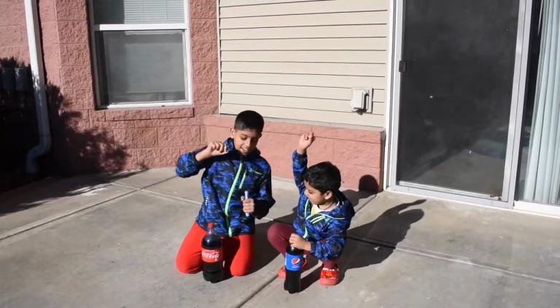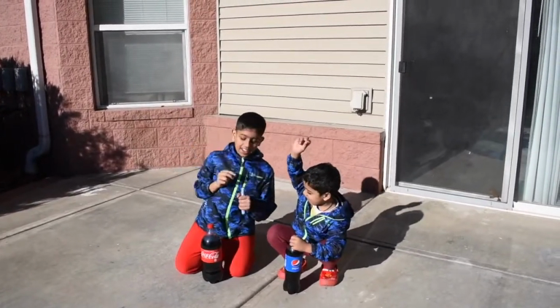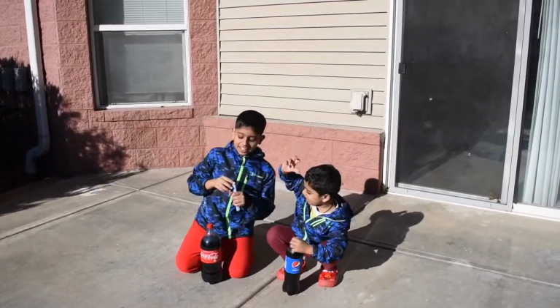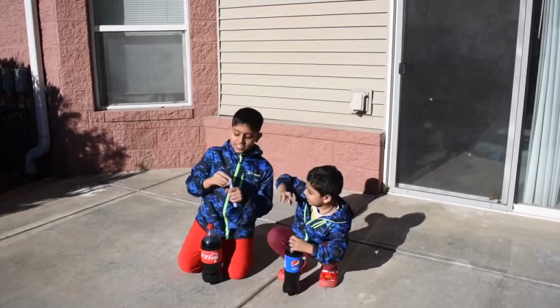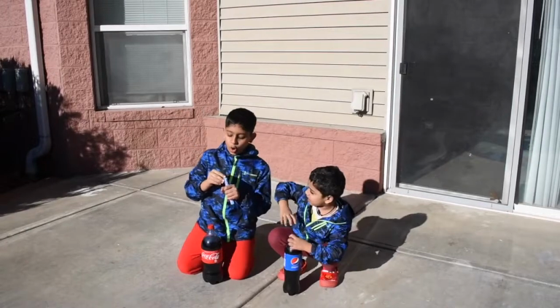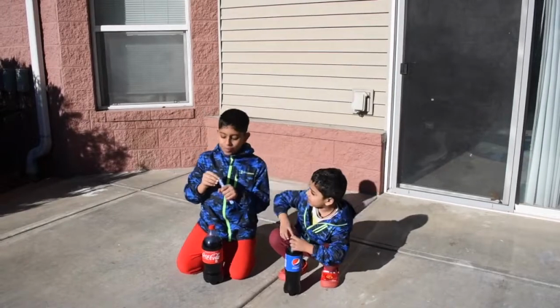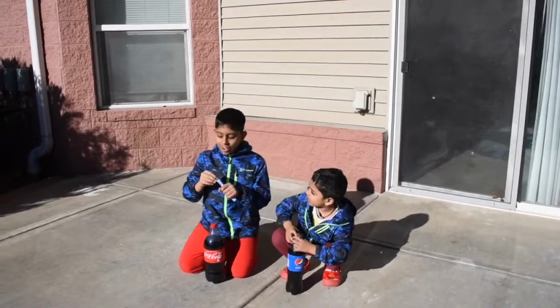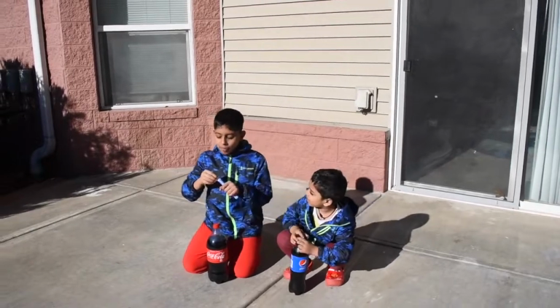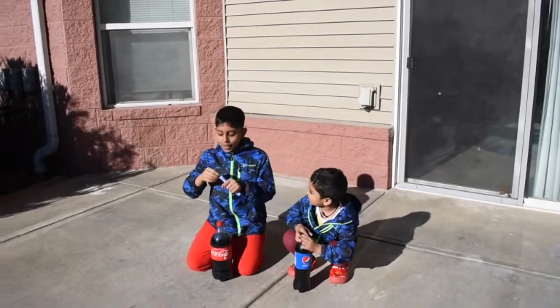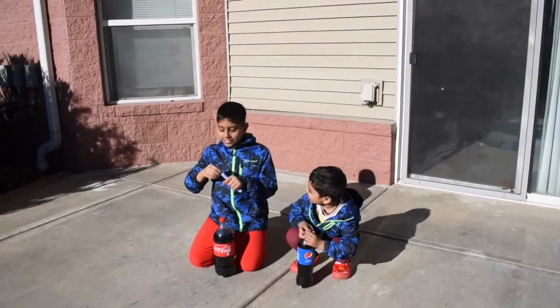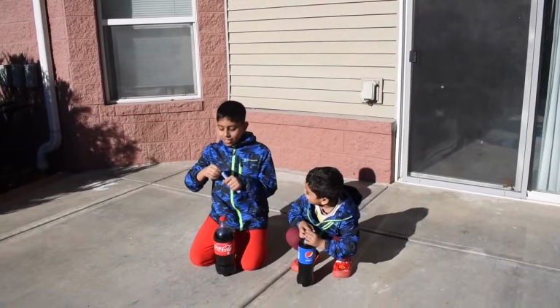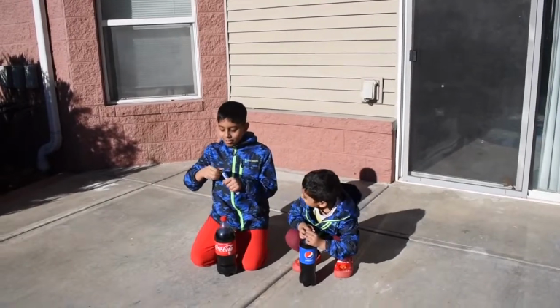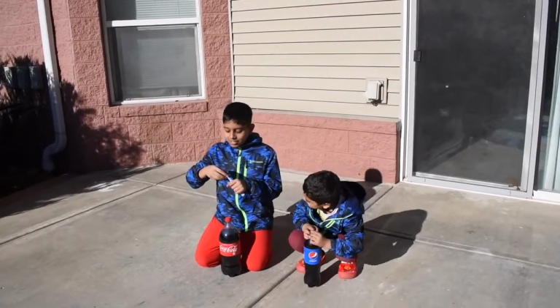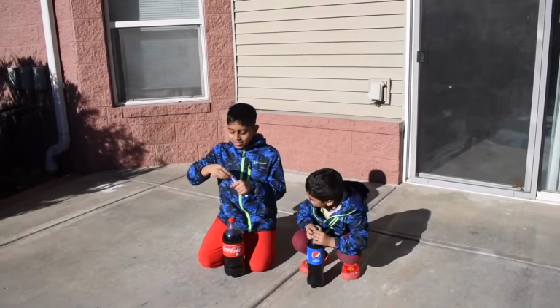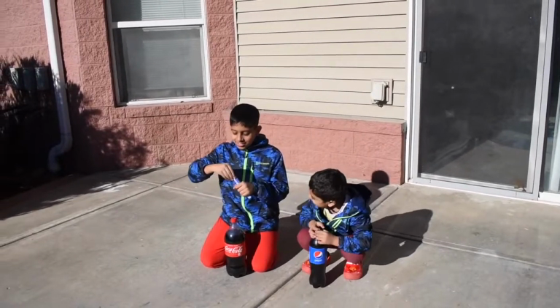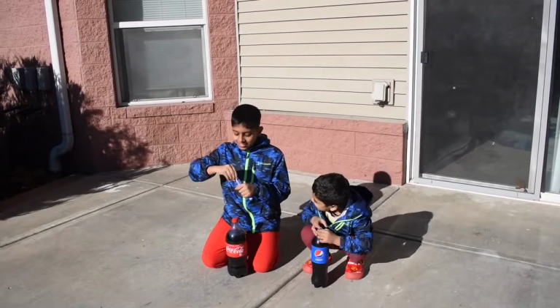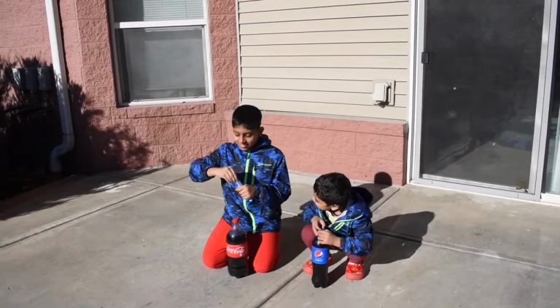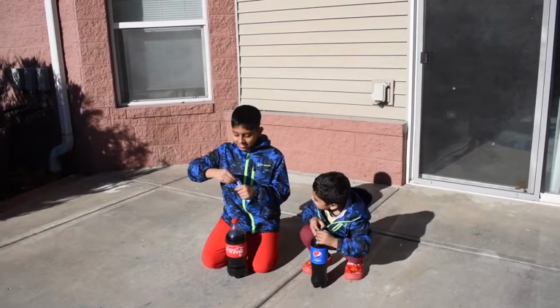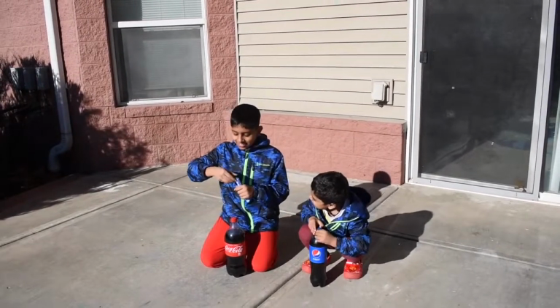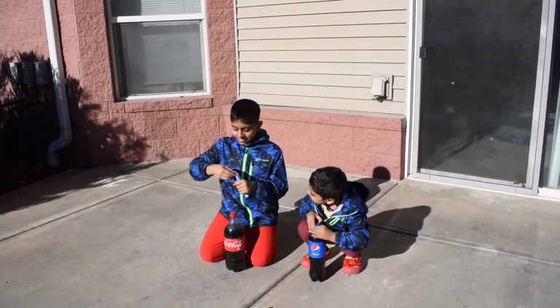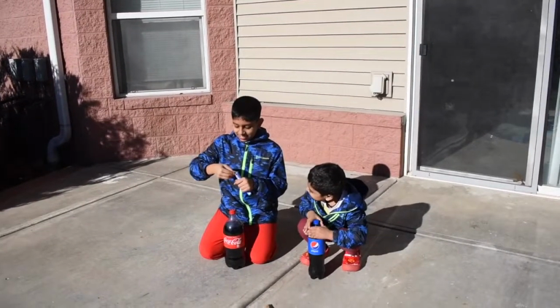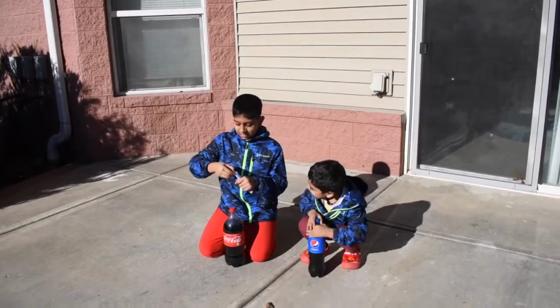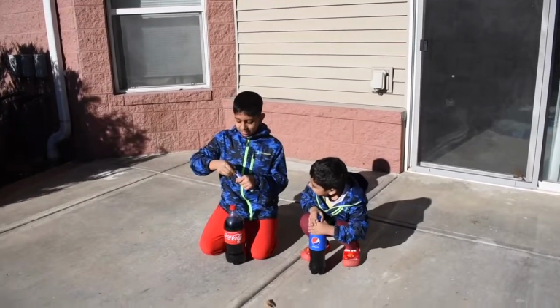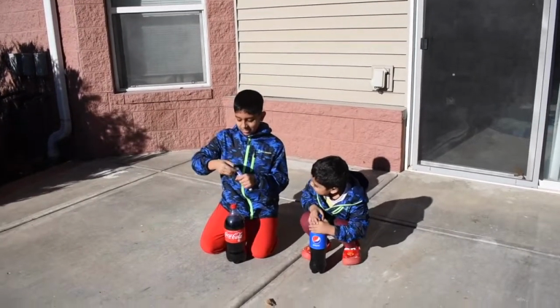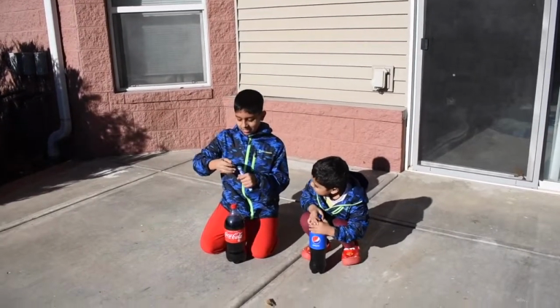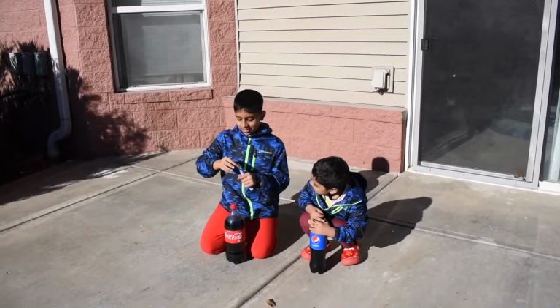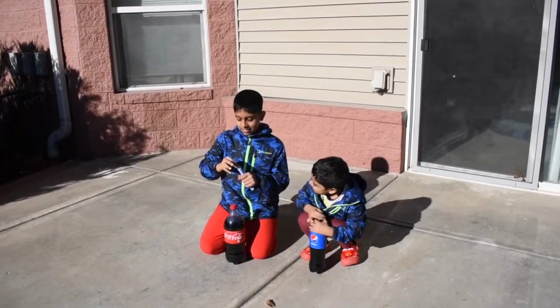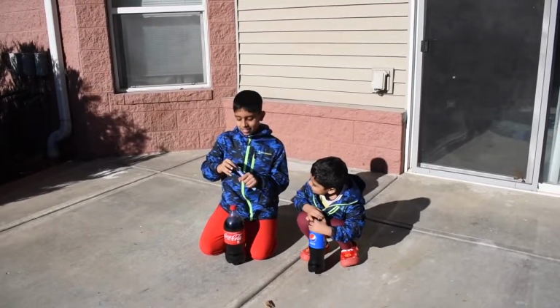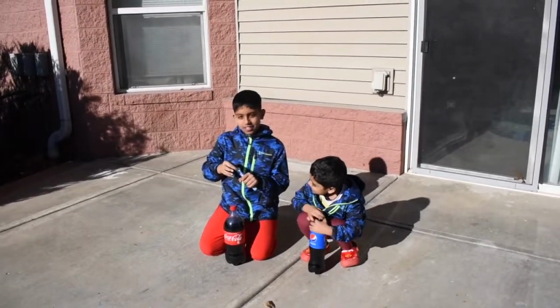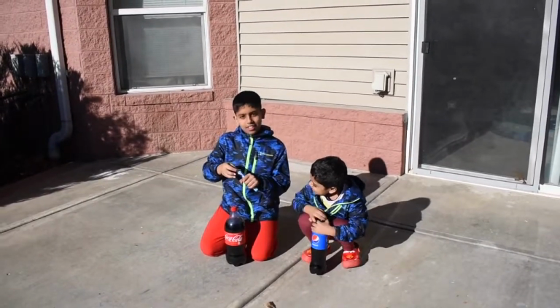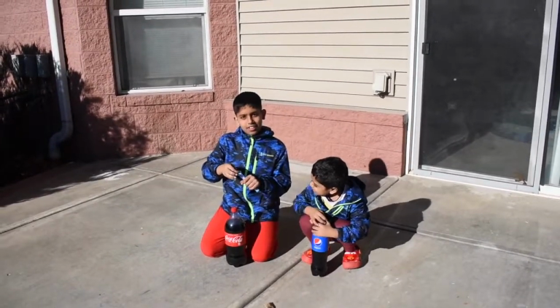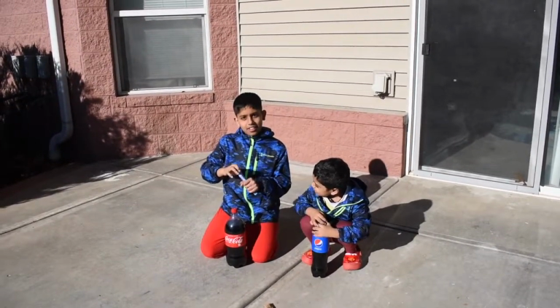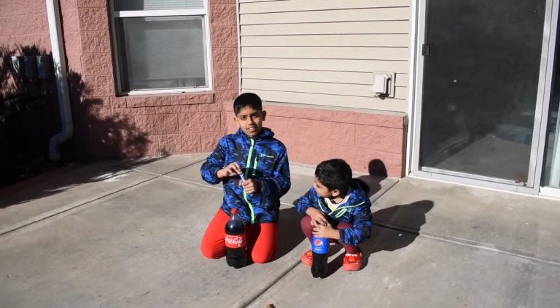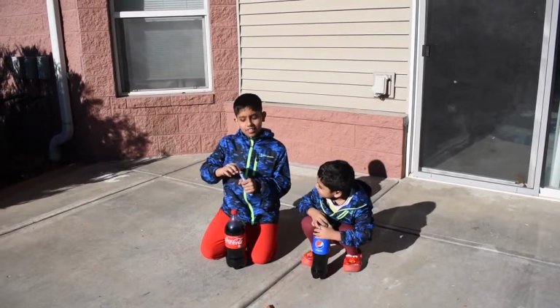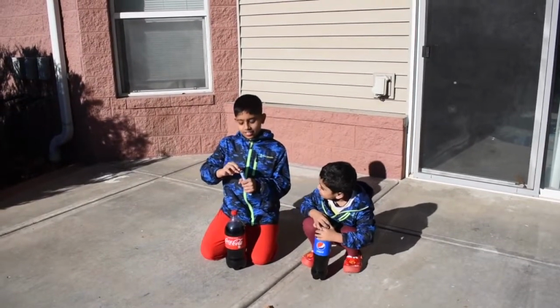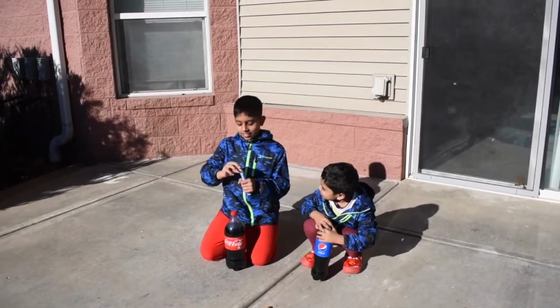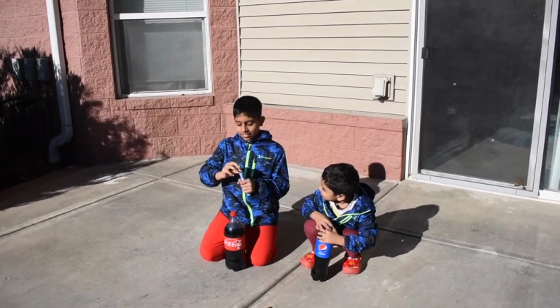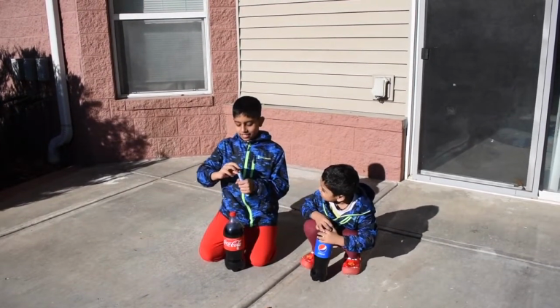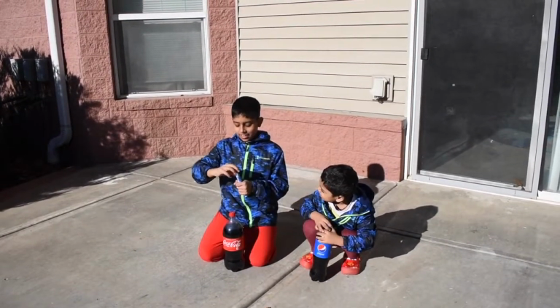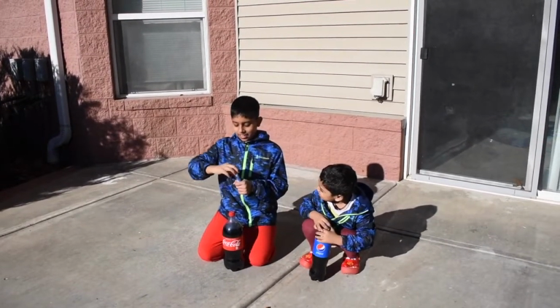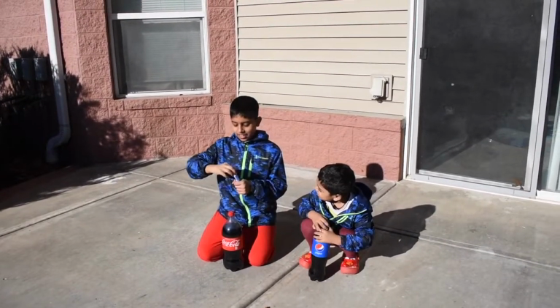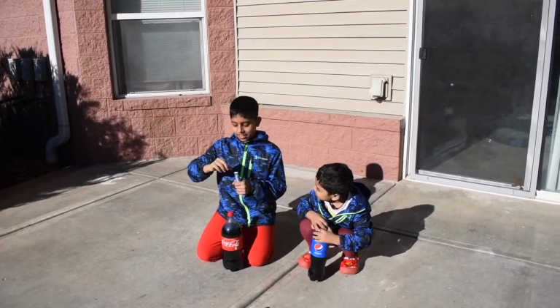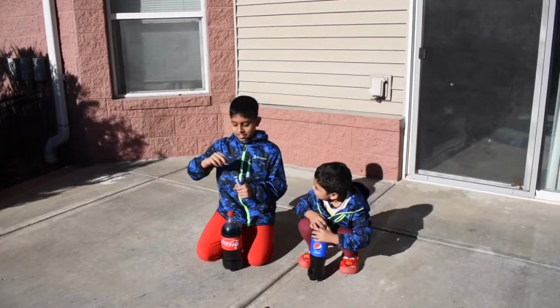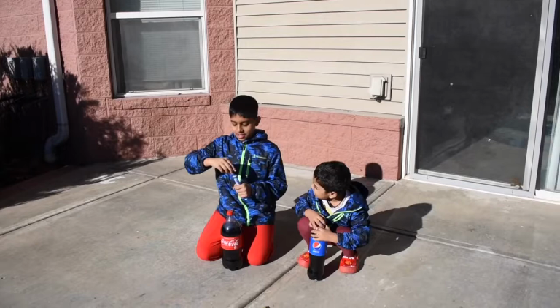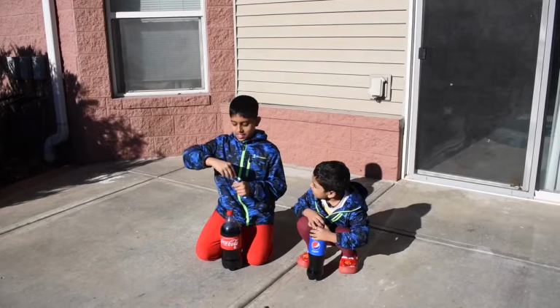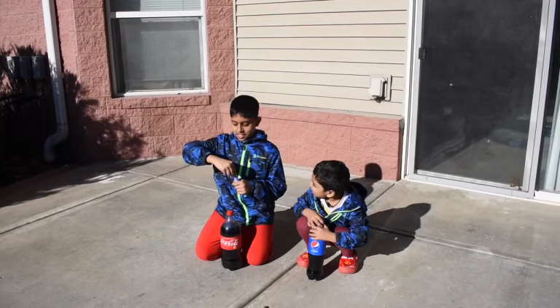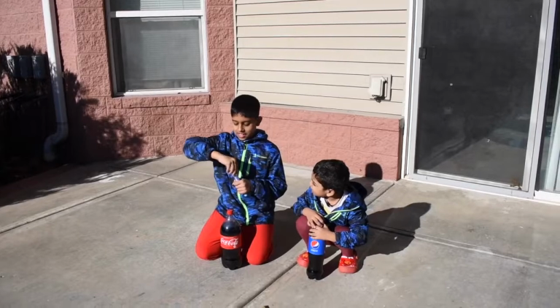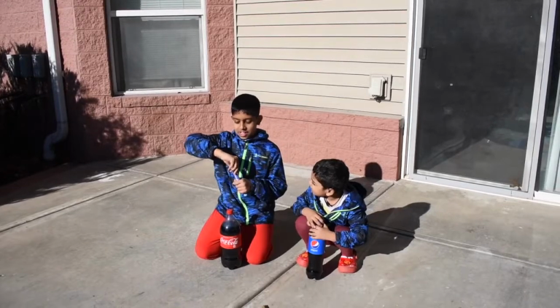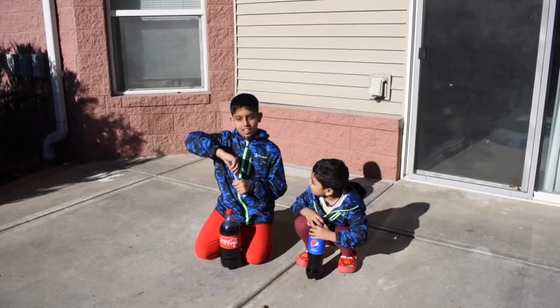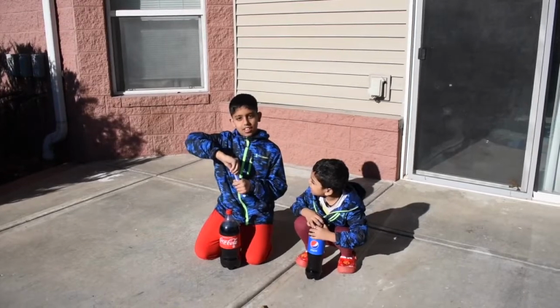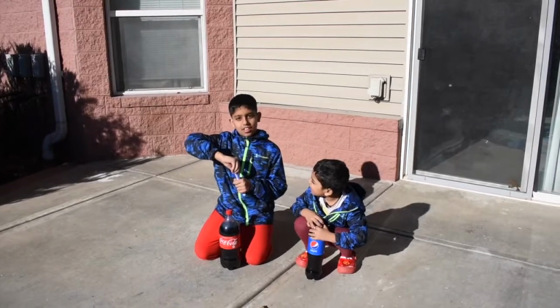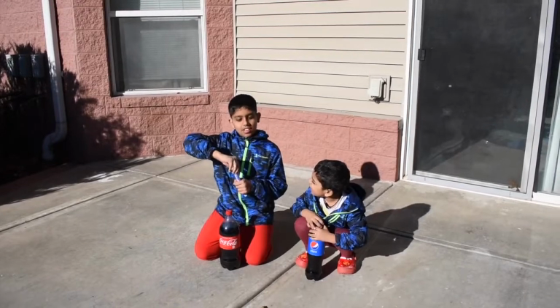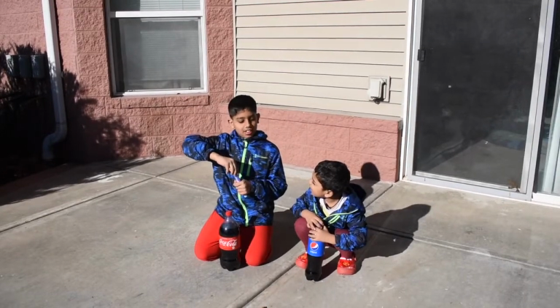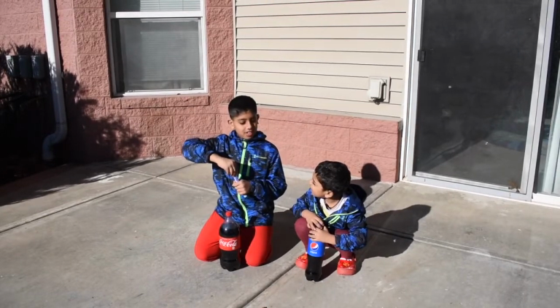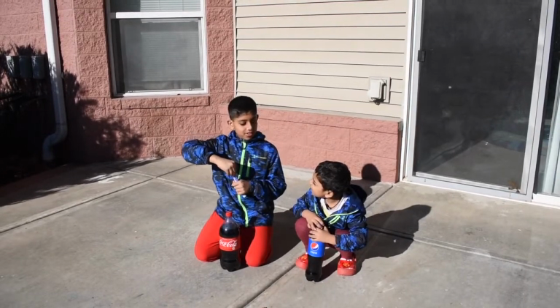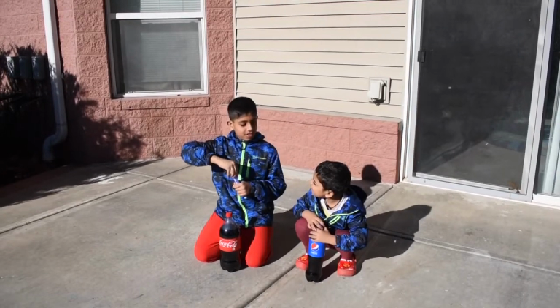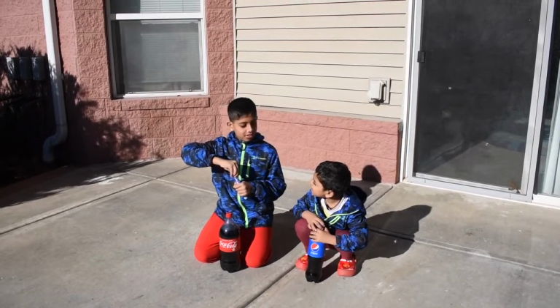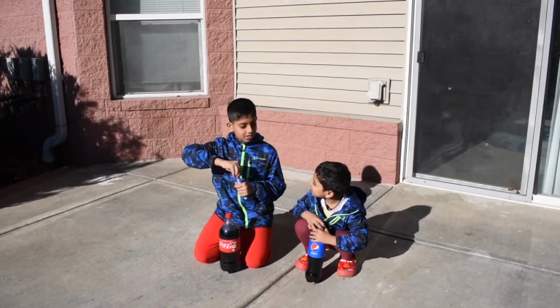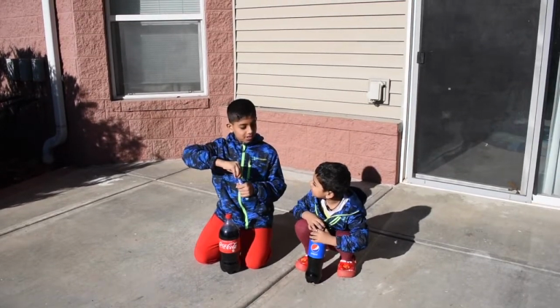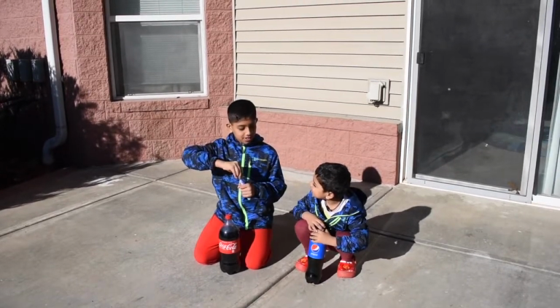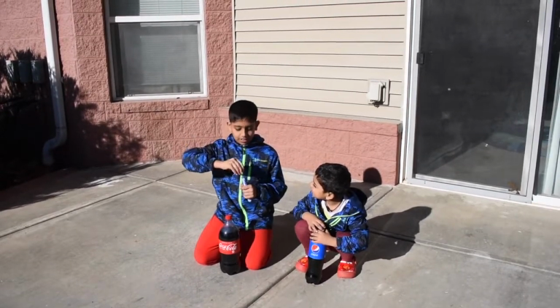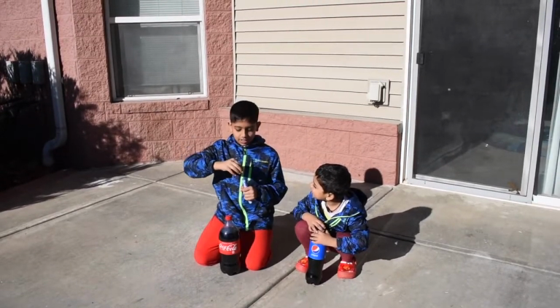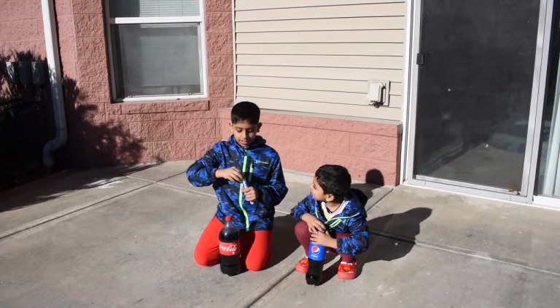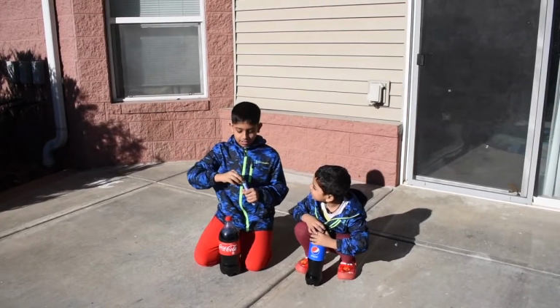Let's open our Mentos. Hi, can I have one? Here.